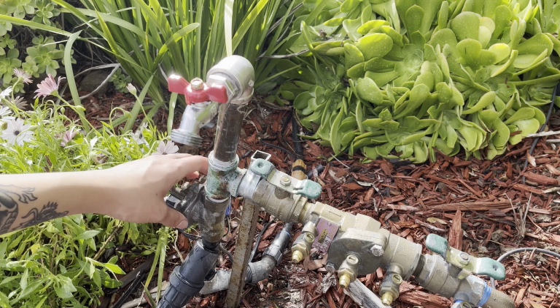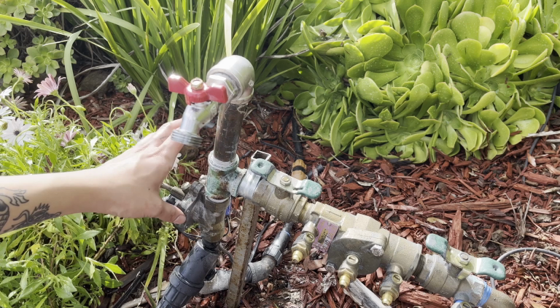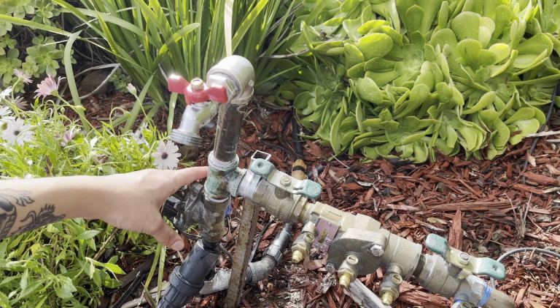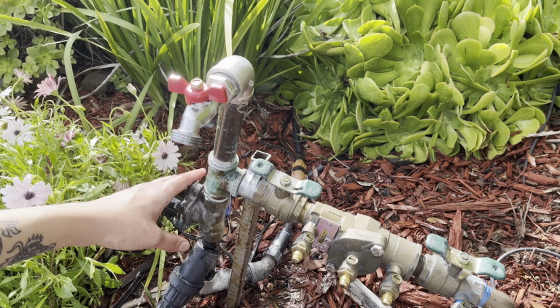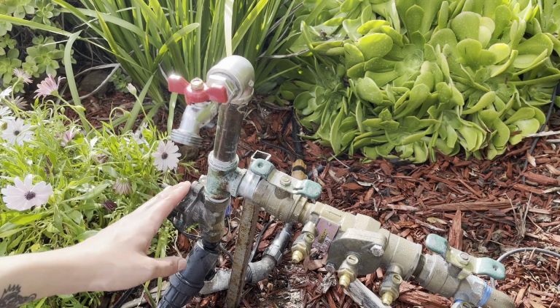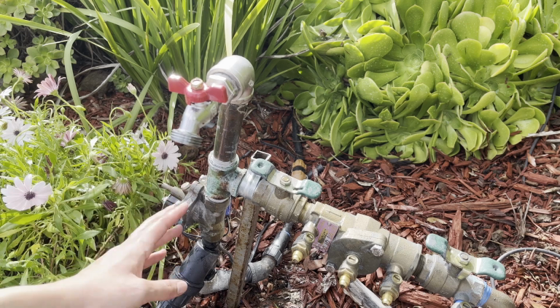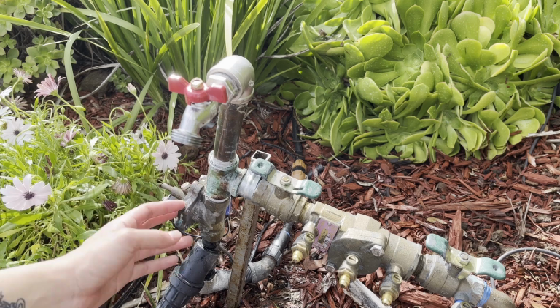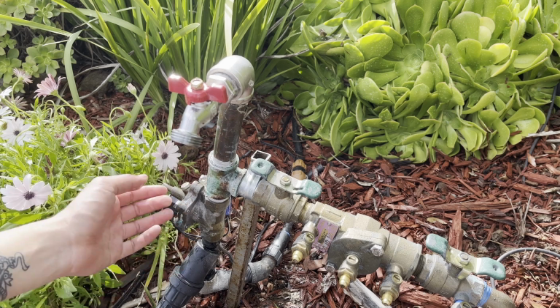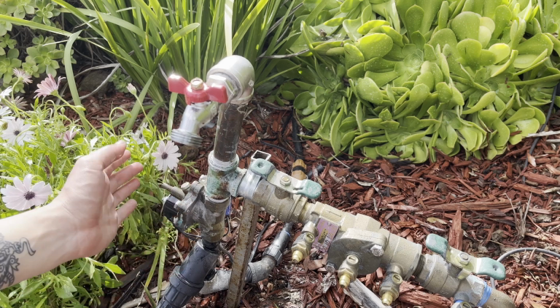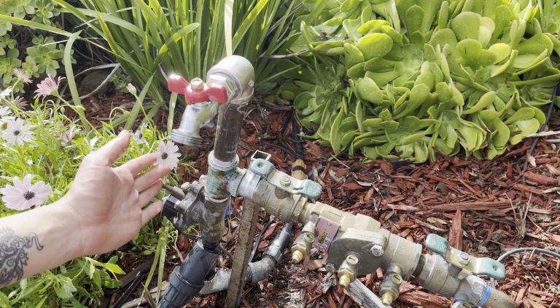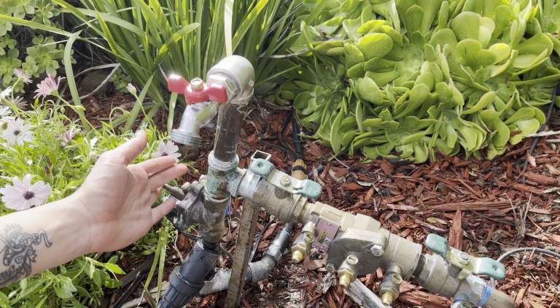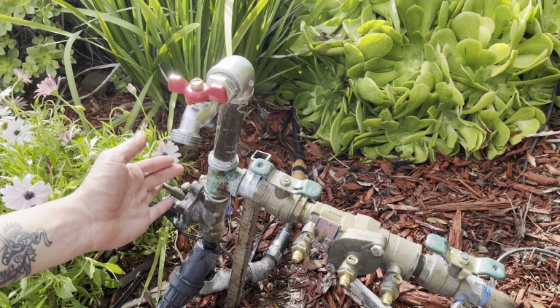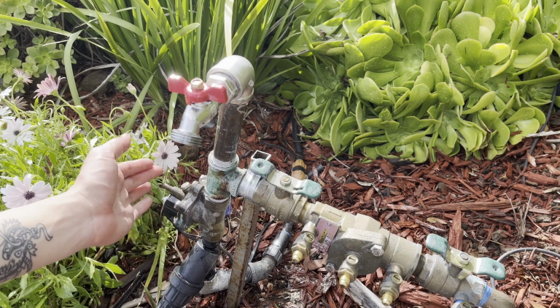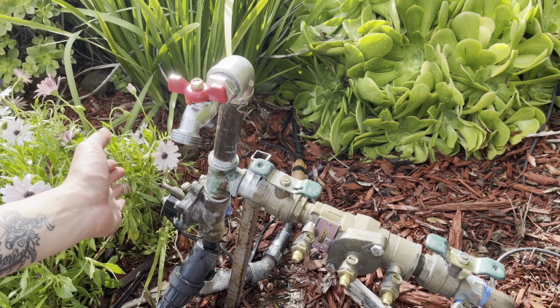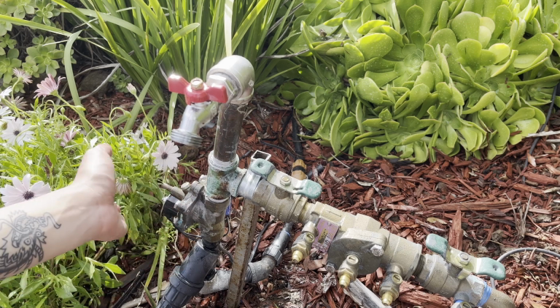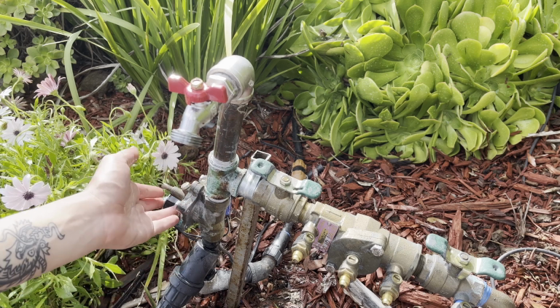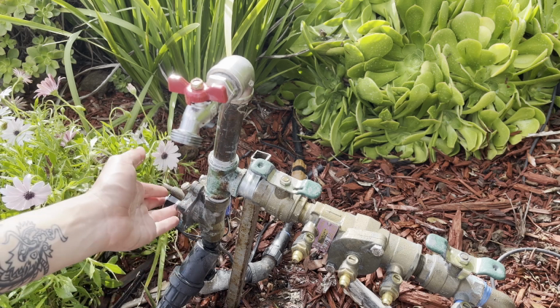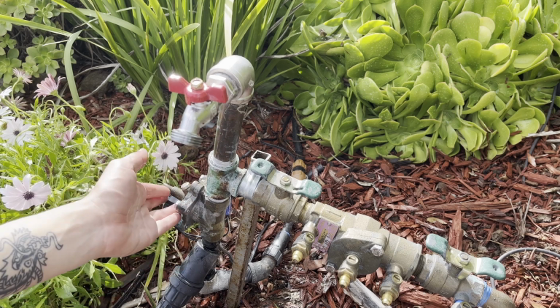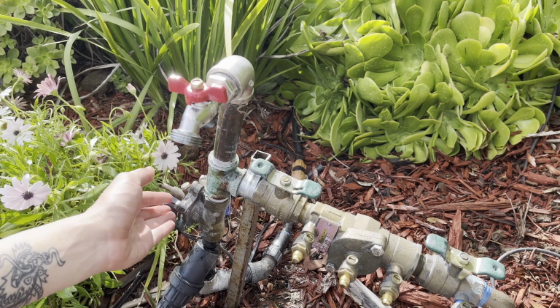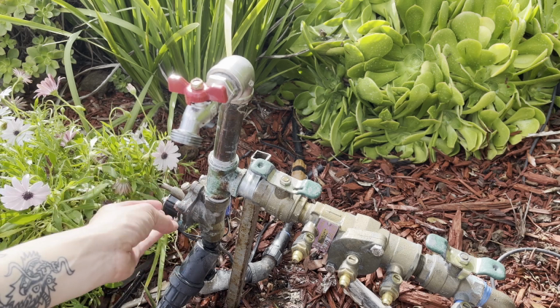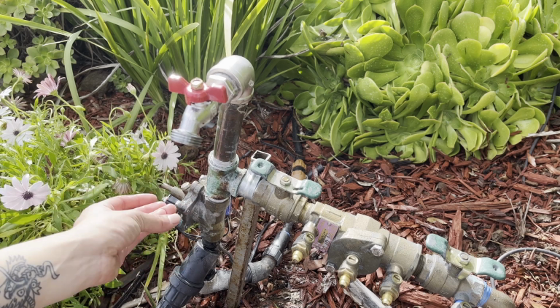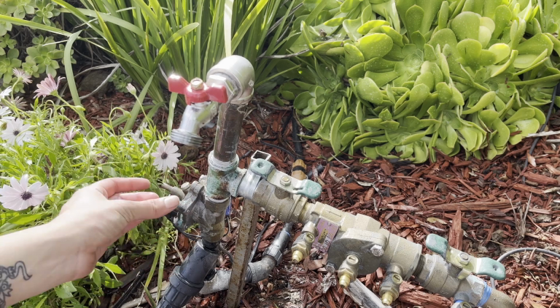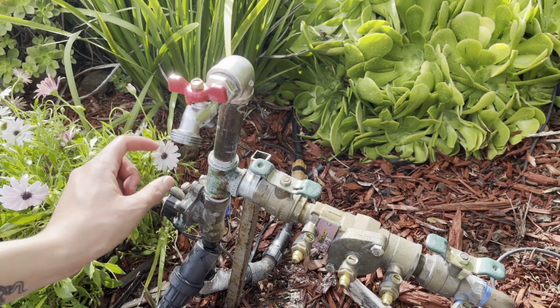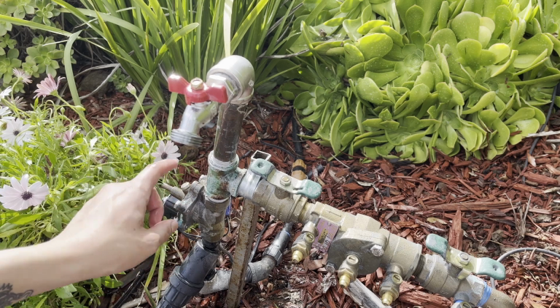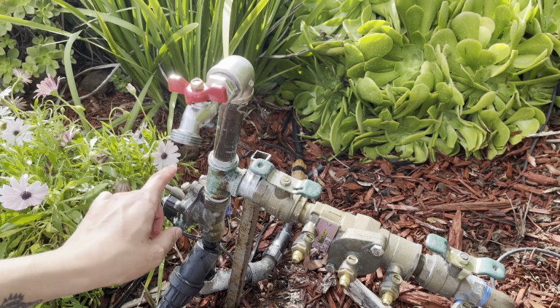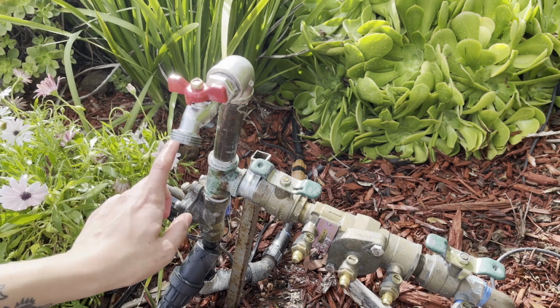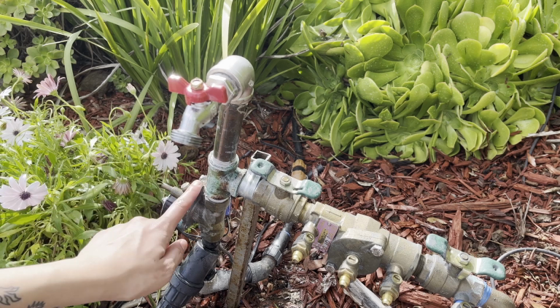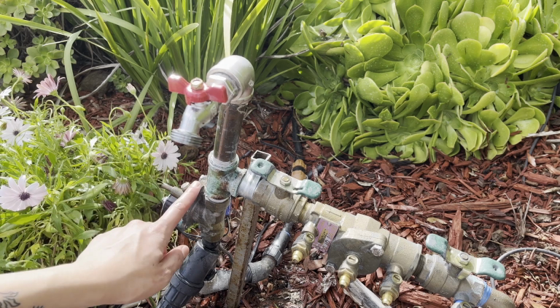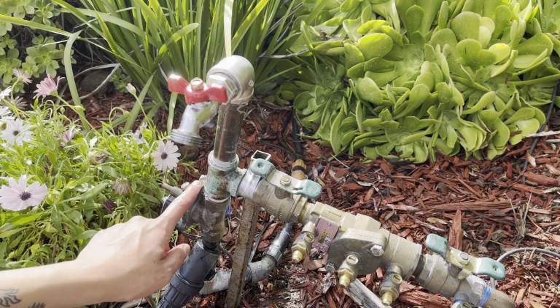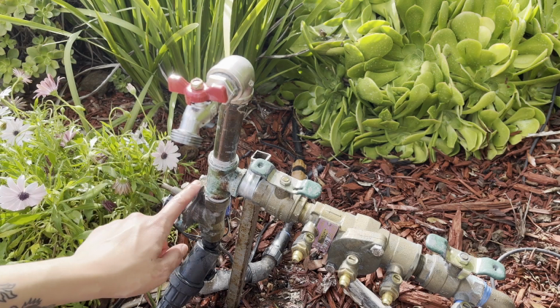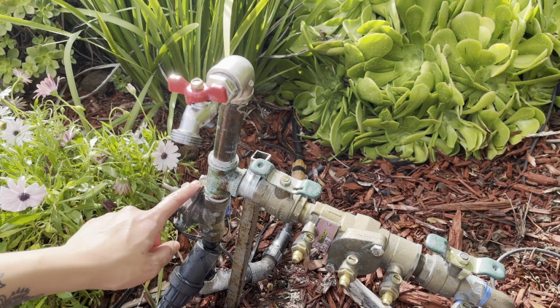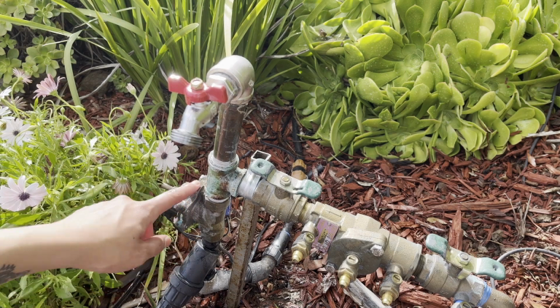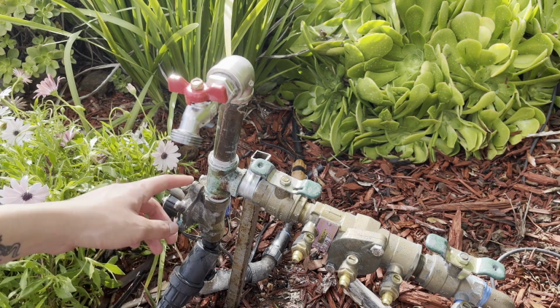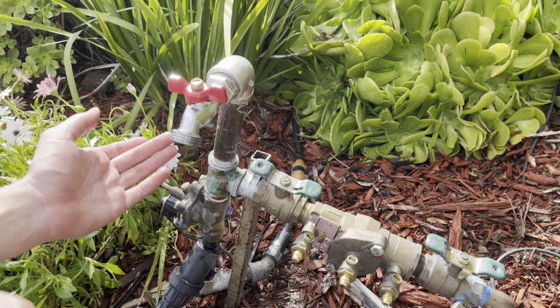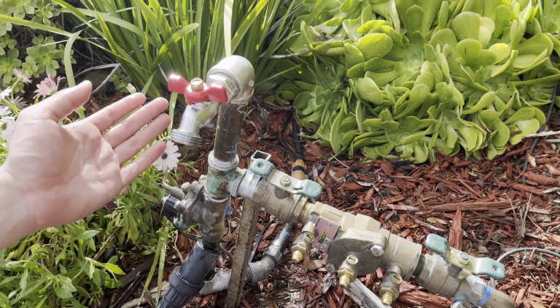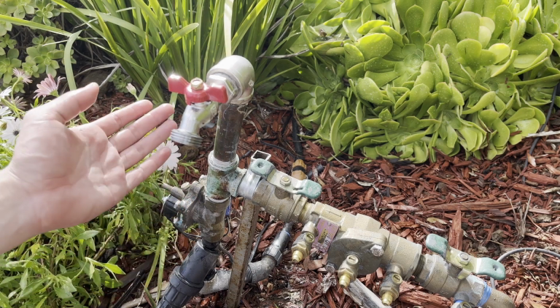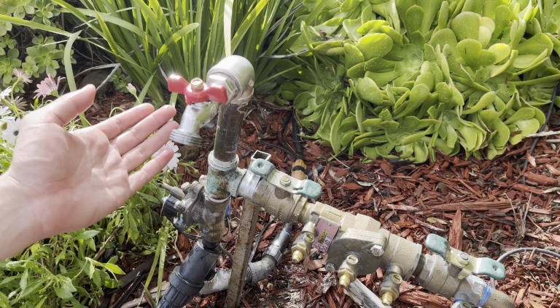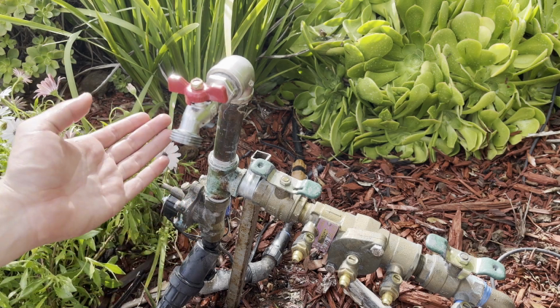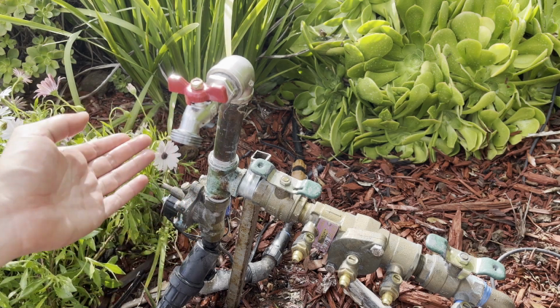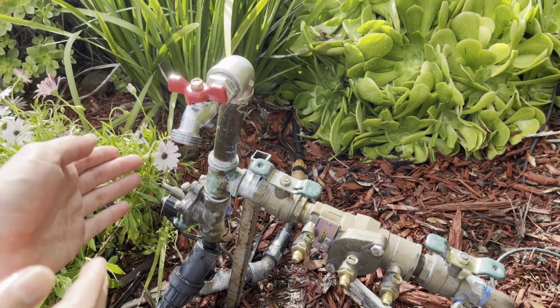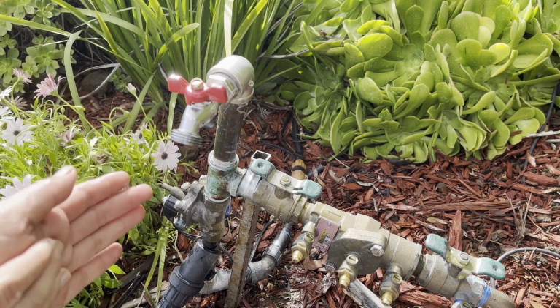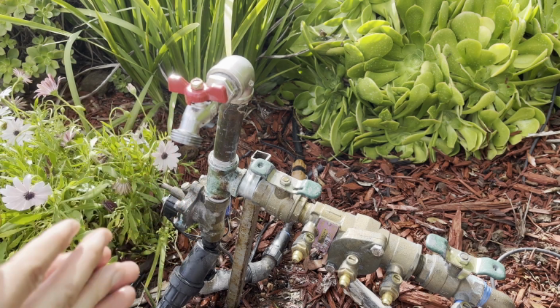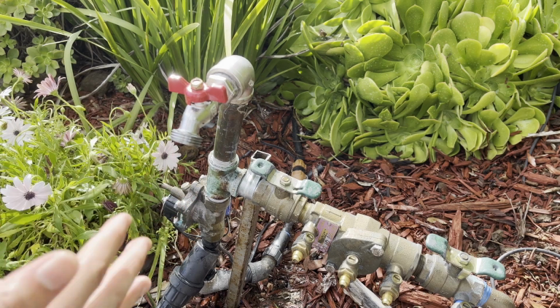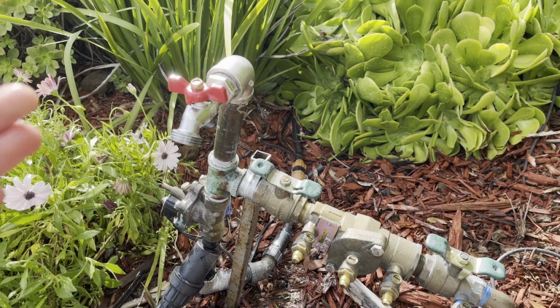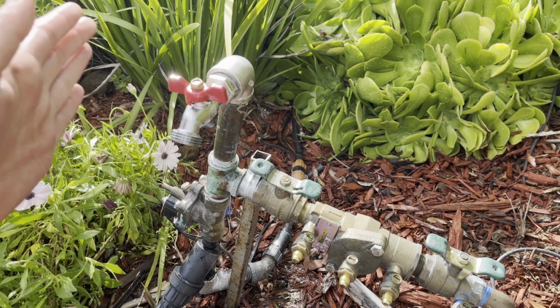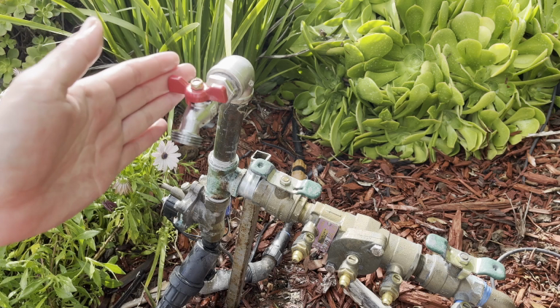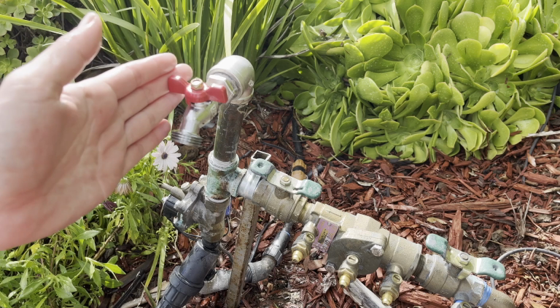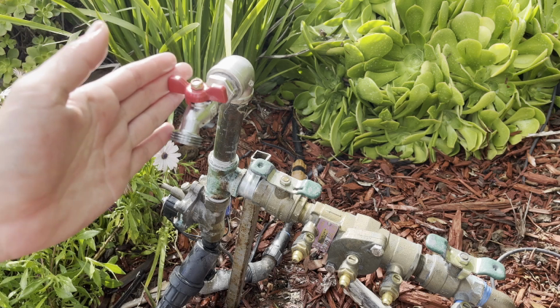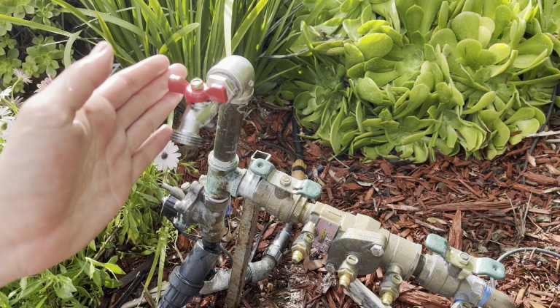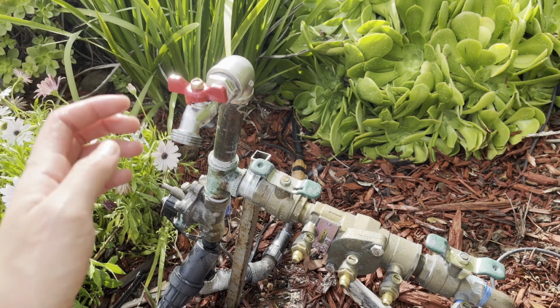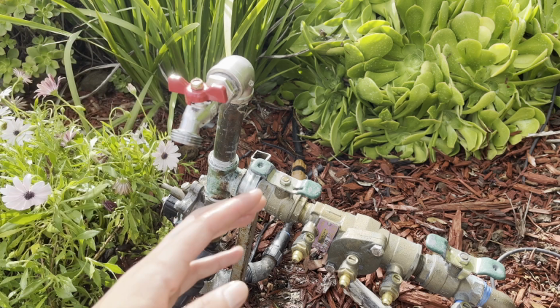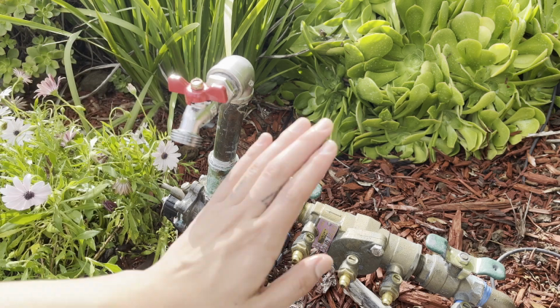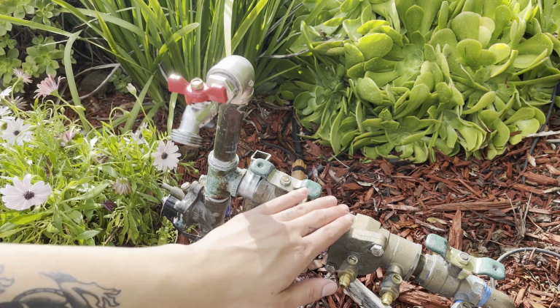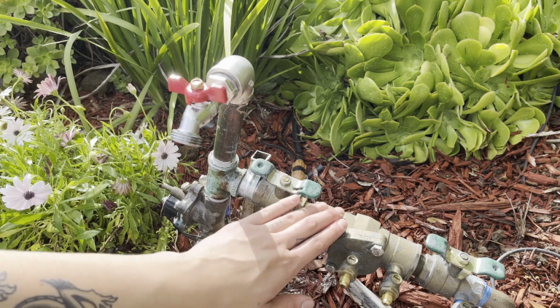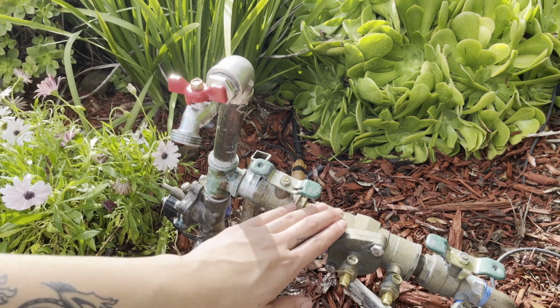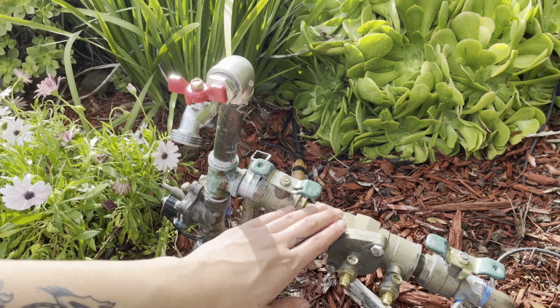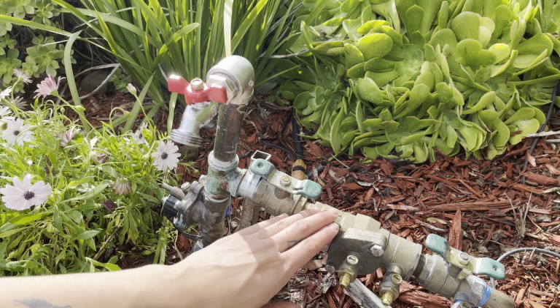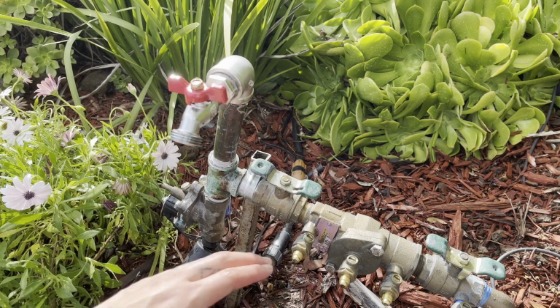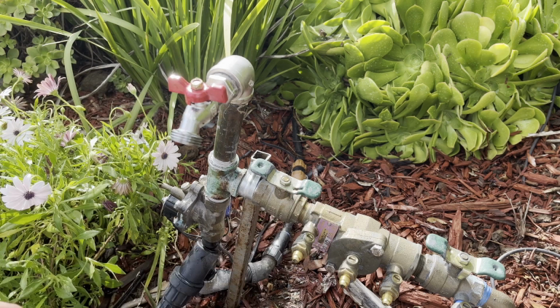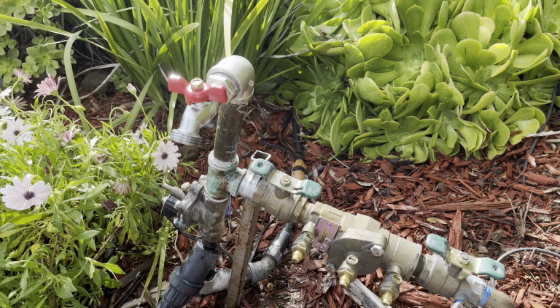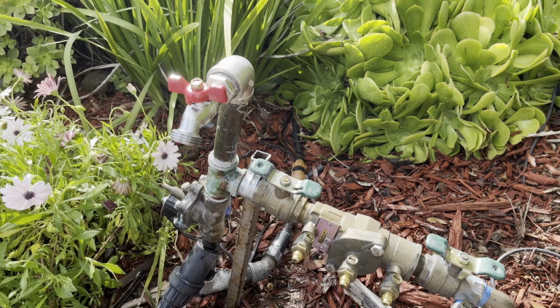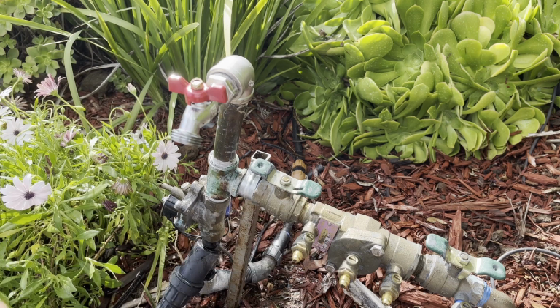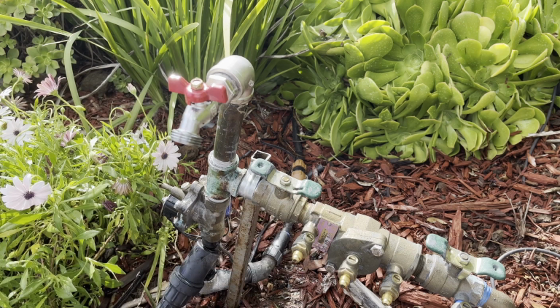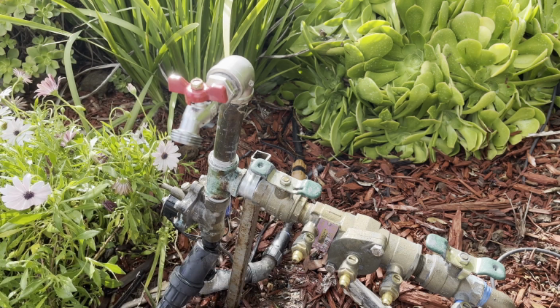Over time, not only does this make an annoying sound, but it can damage this valve and other parts on your system like this hose bib or that backflow preventer.